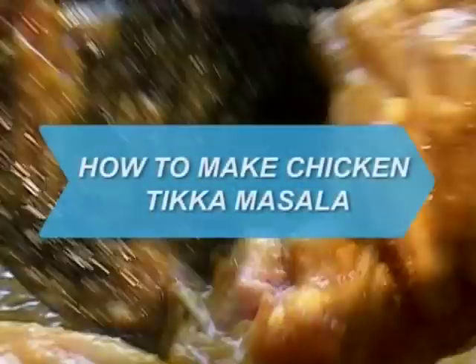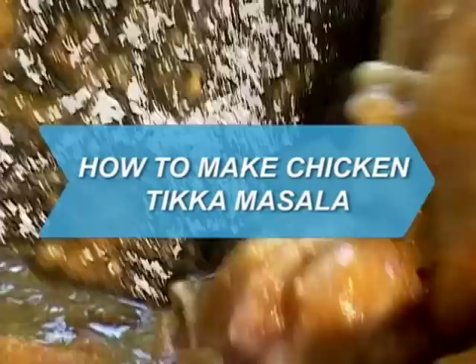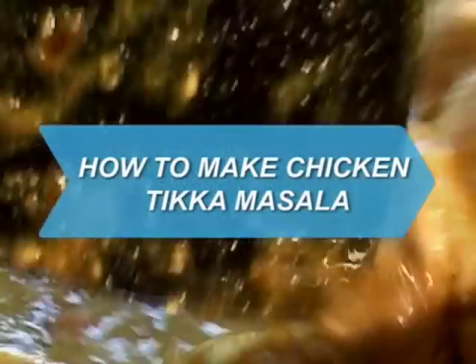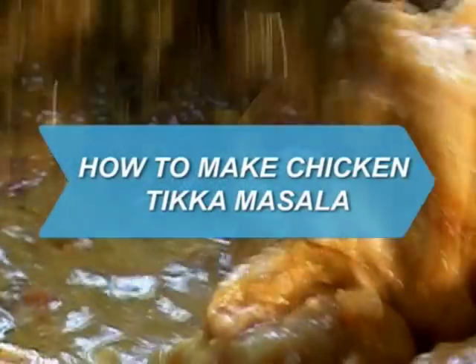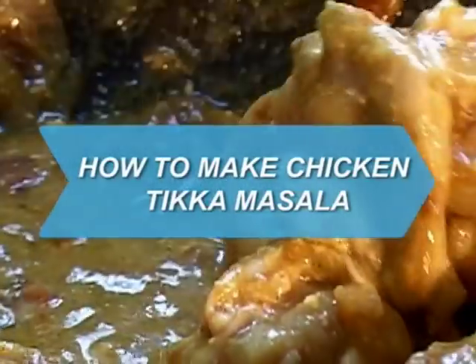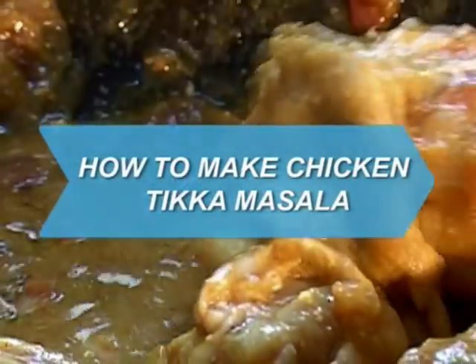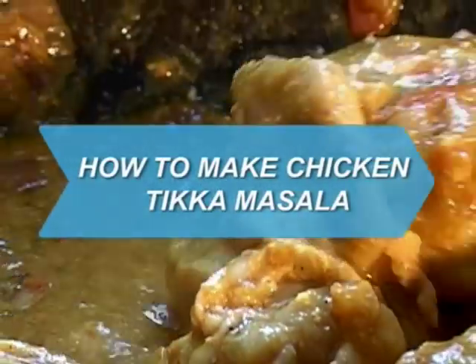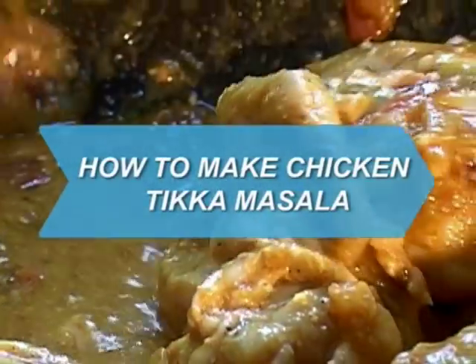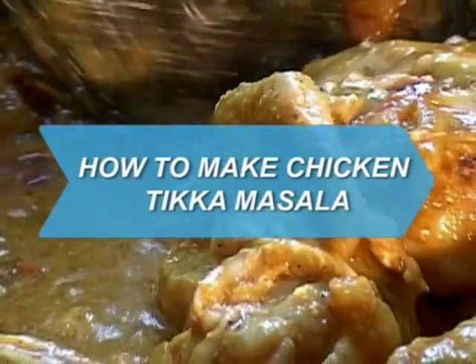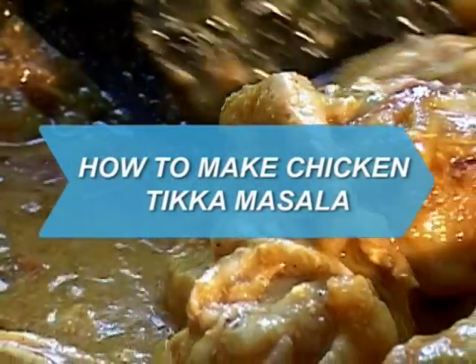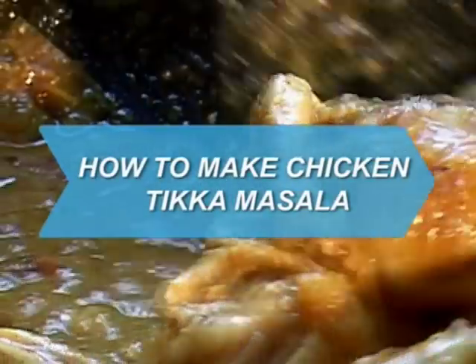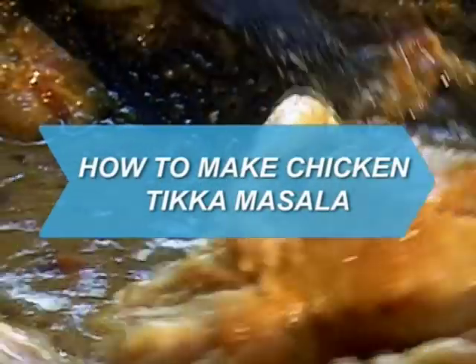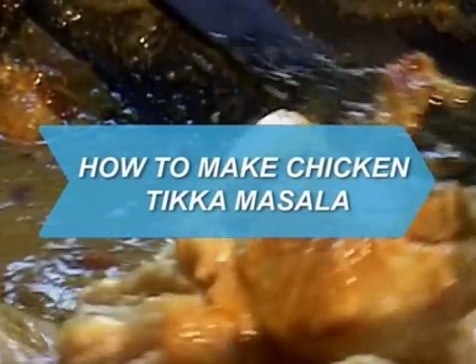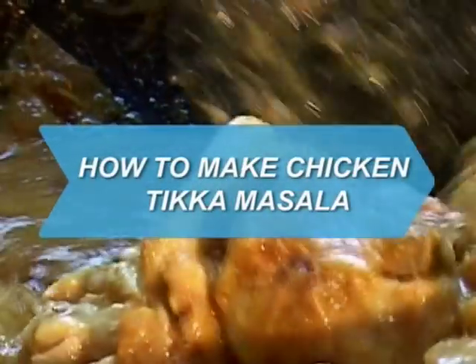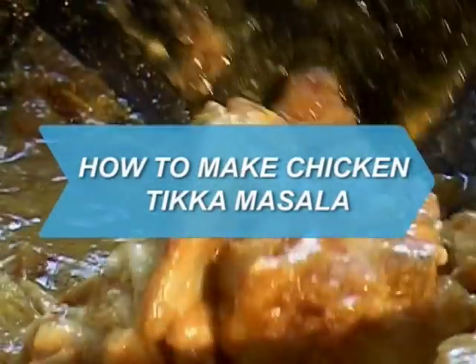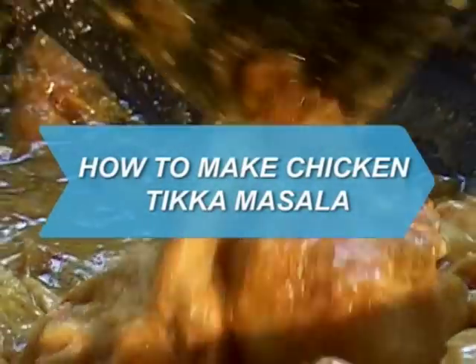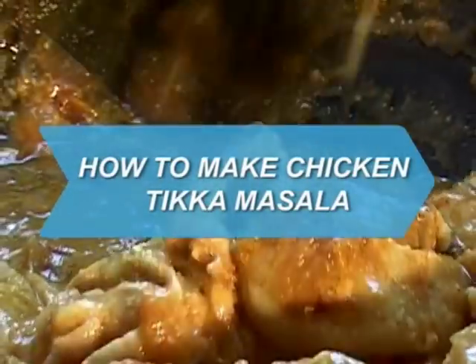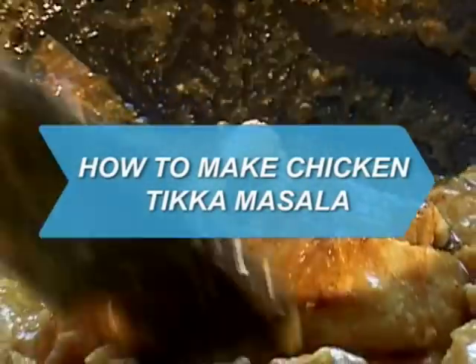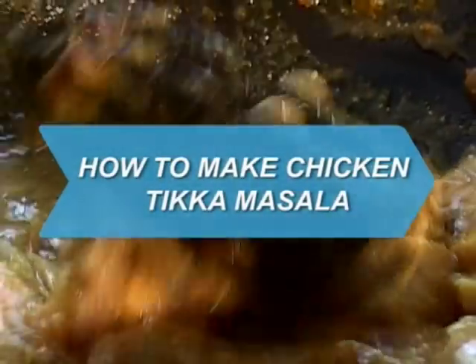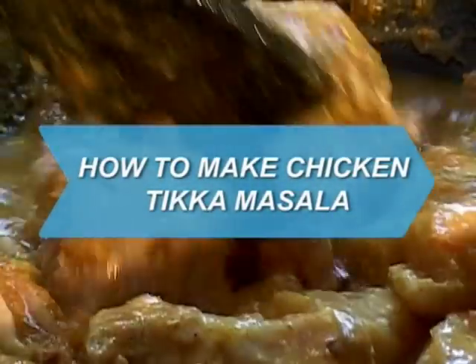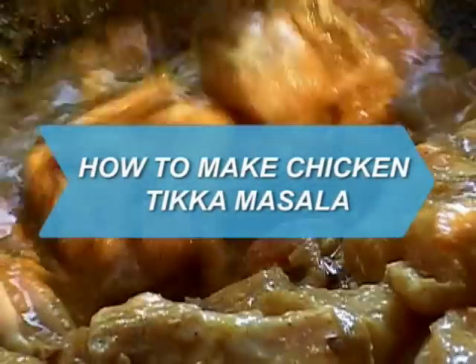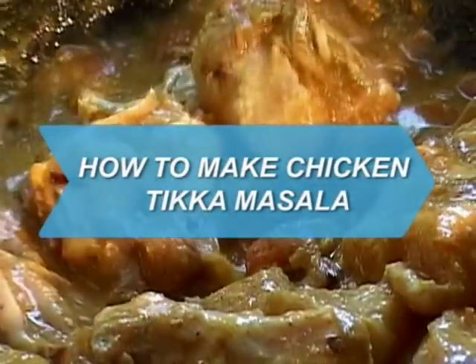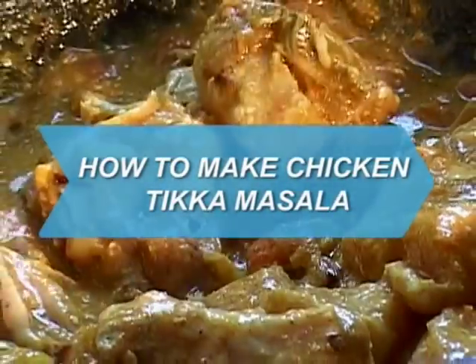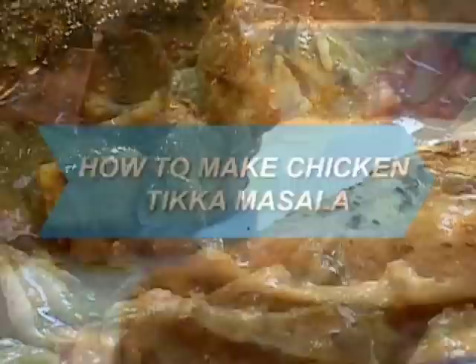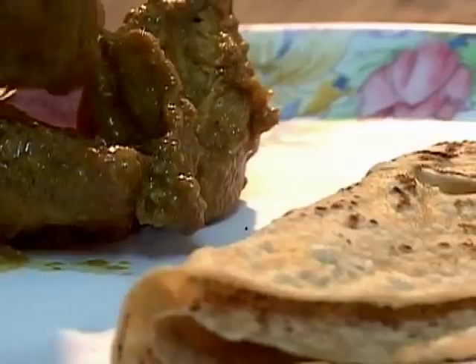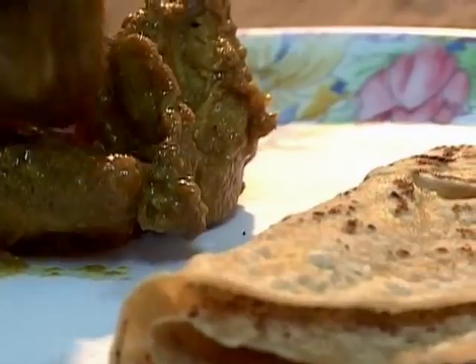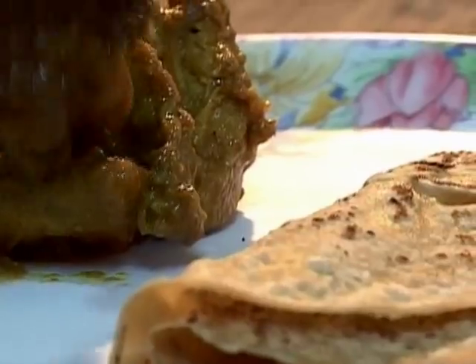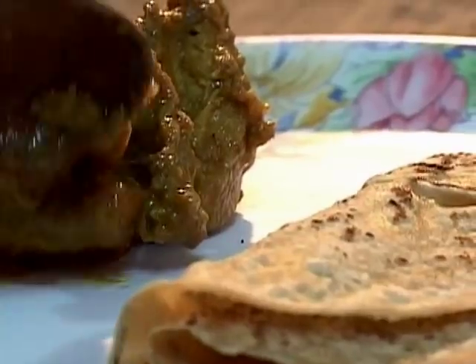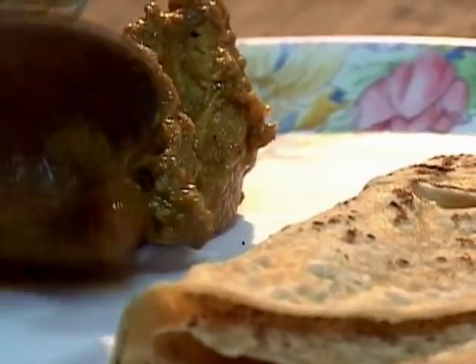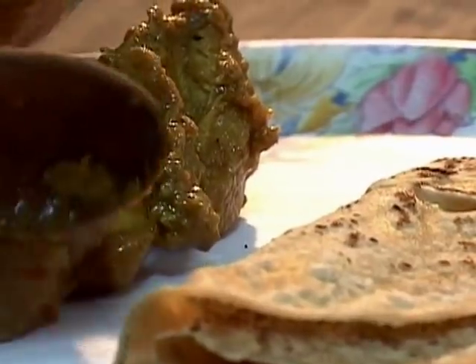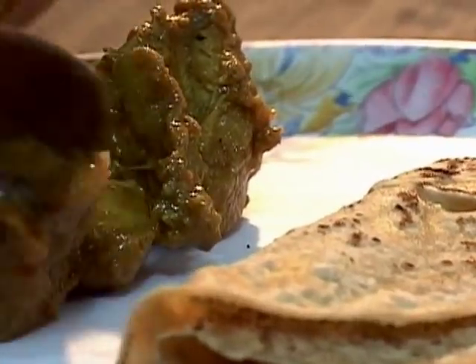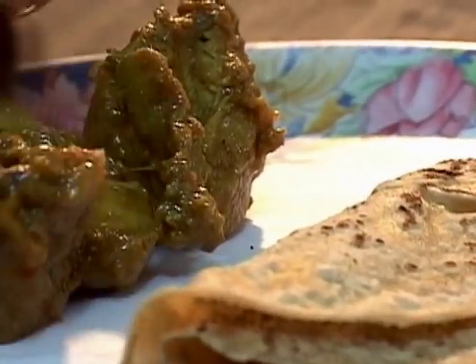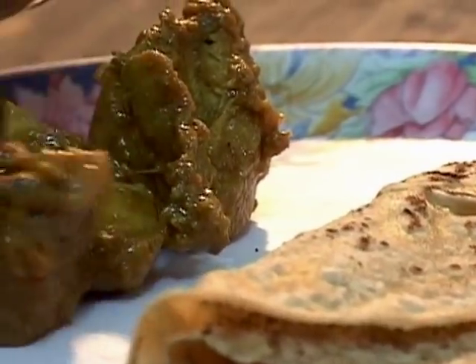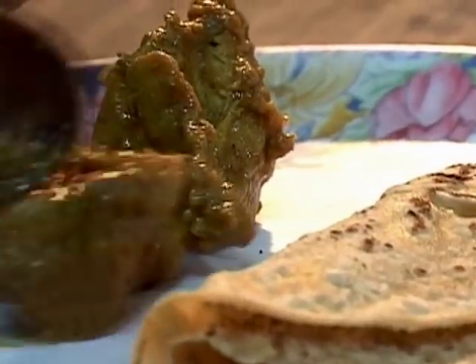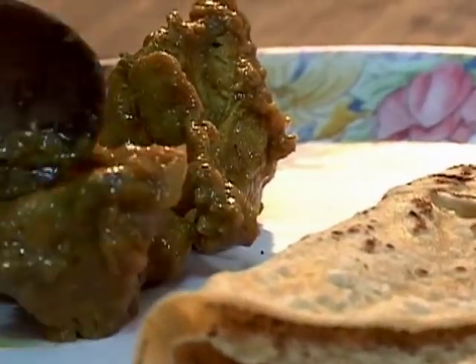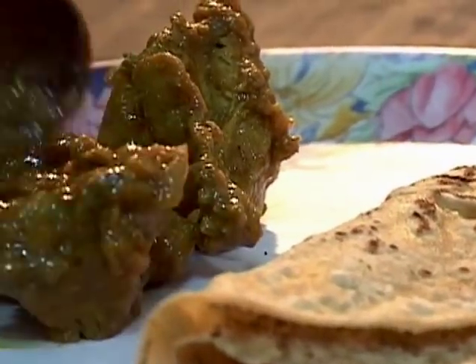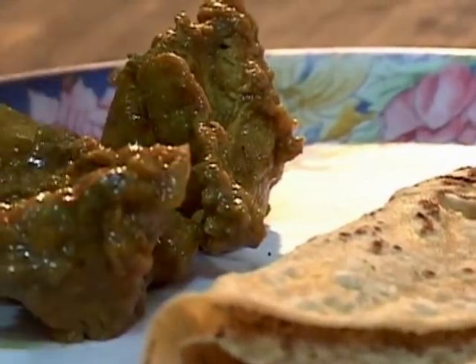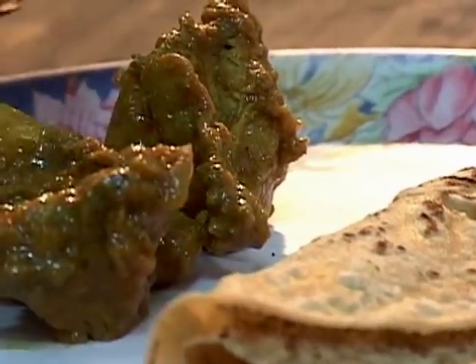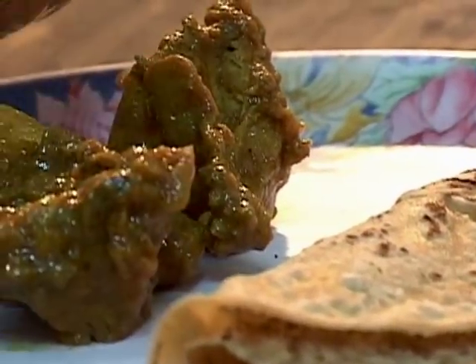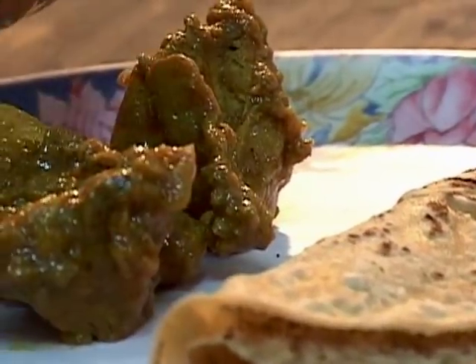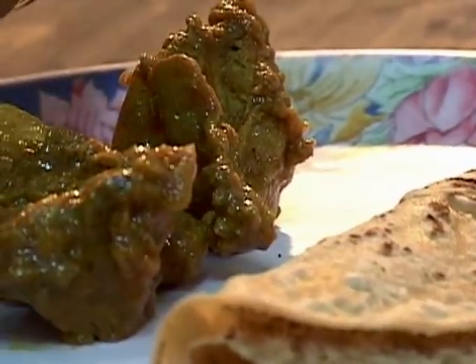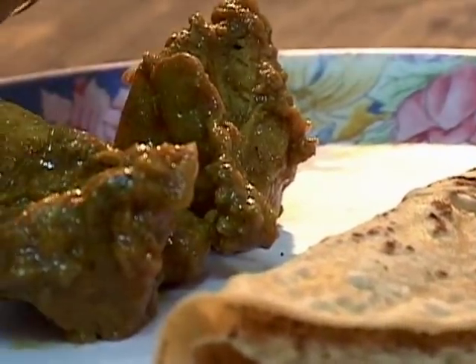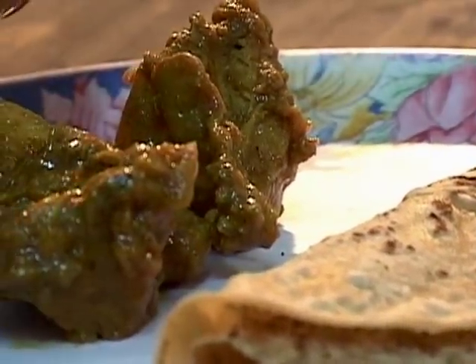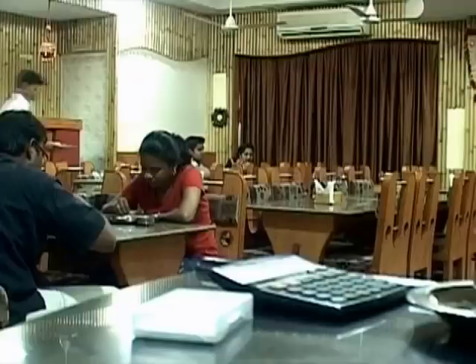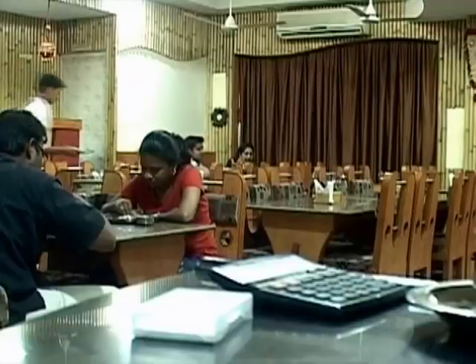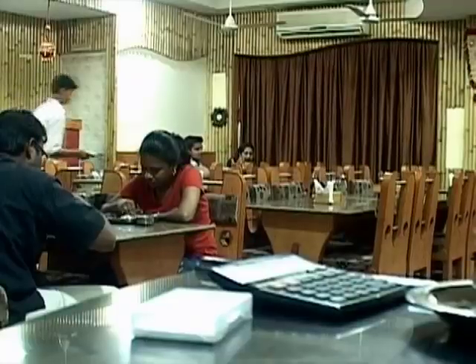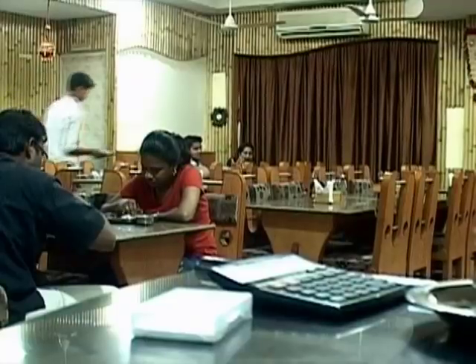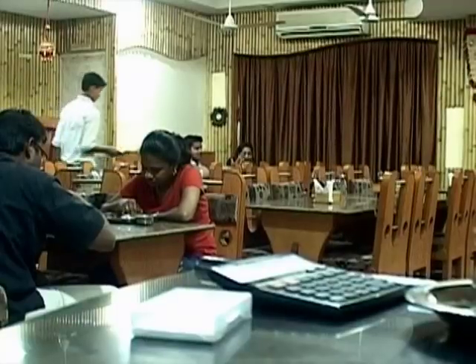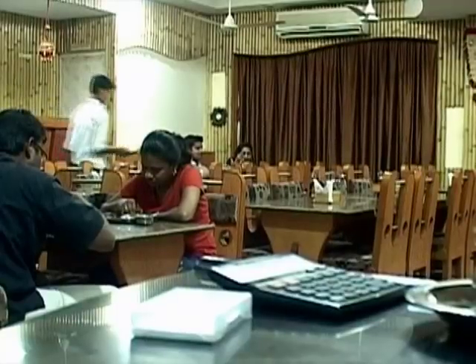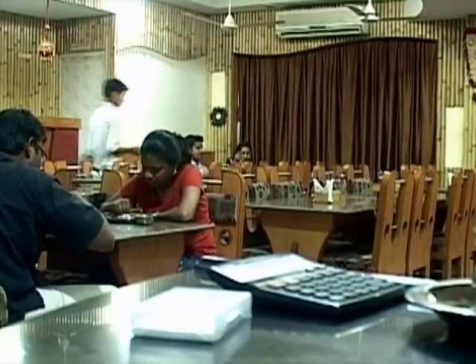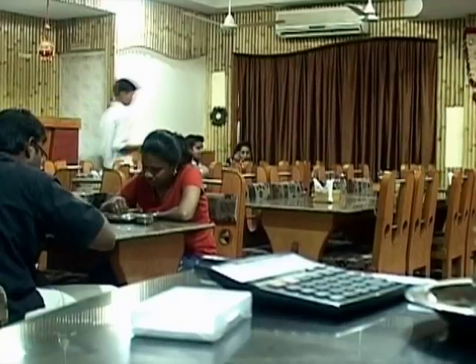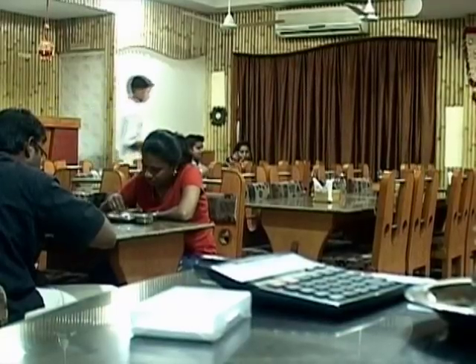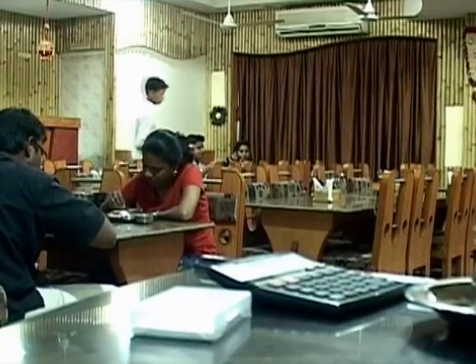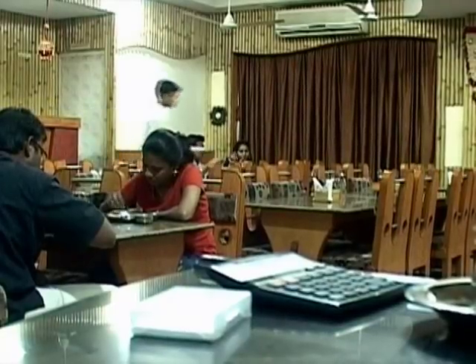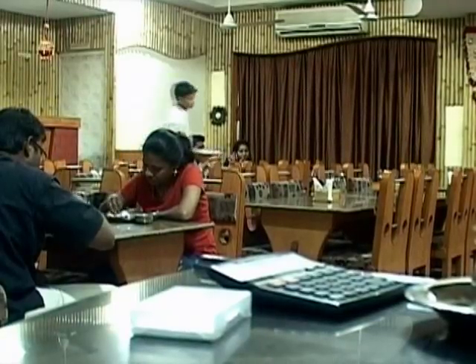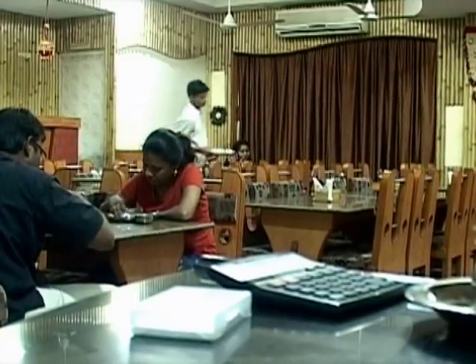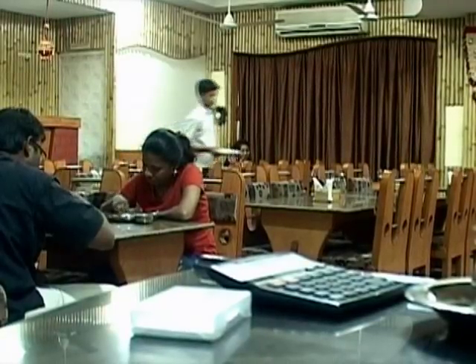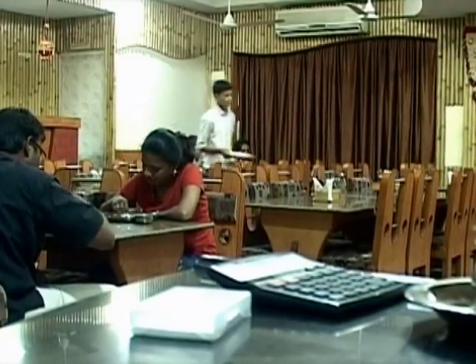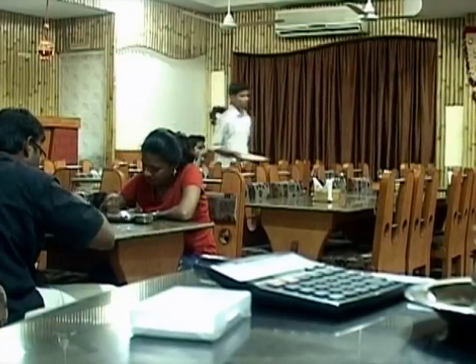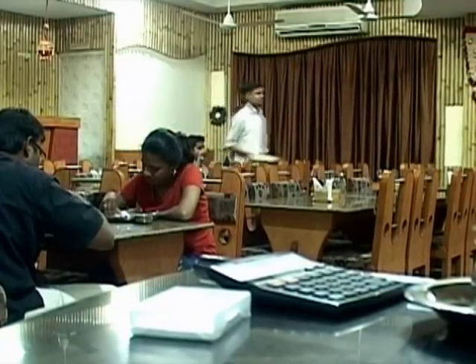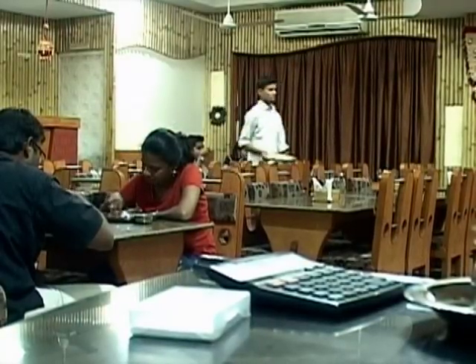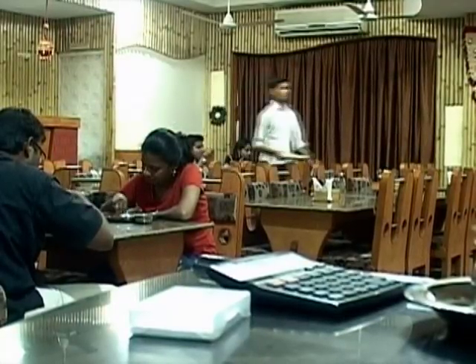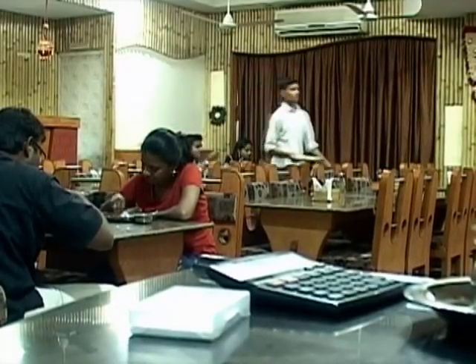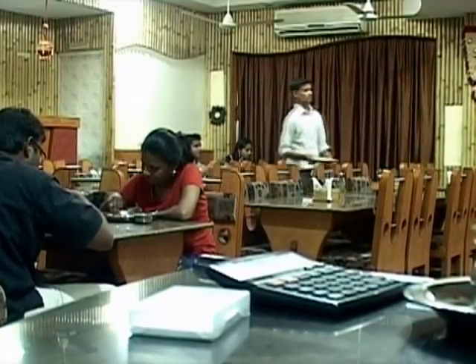How to Make Chicken Tikka Masala. Chicken Tikka Masala is a popular curry dish that is served in restaurants around the world.